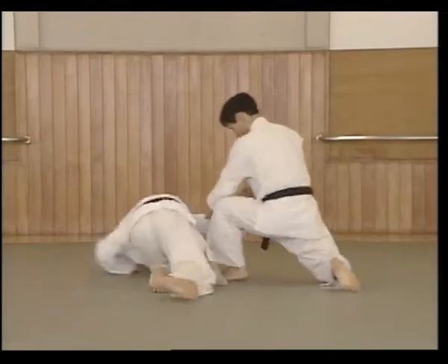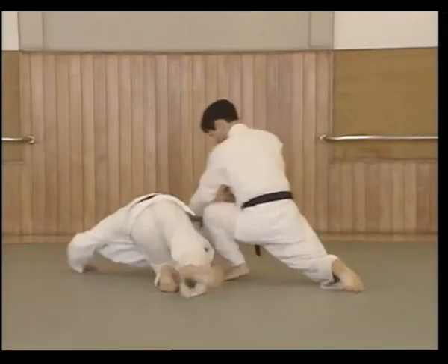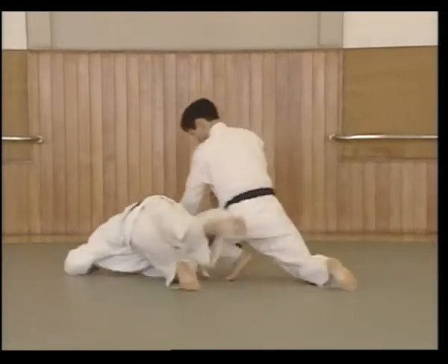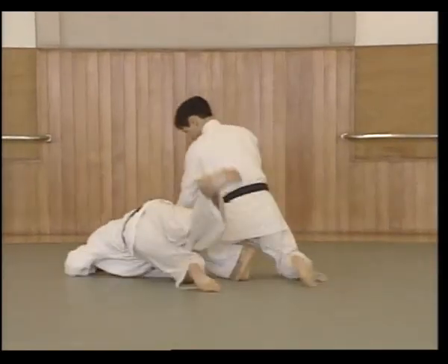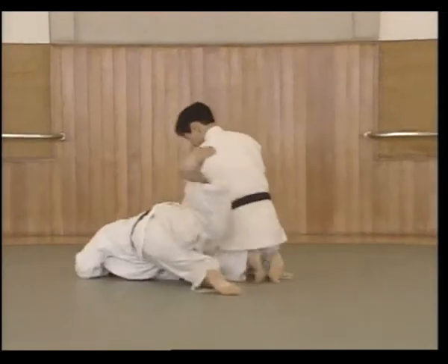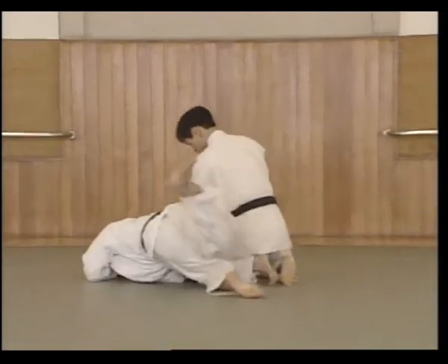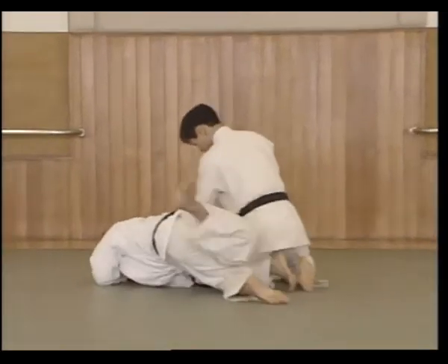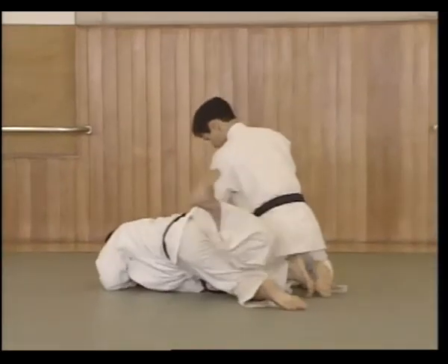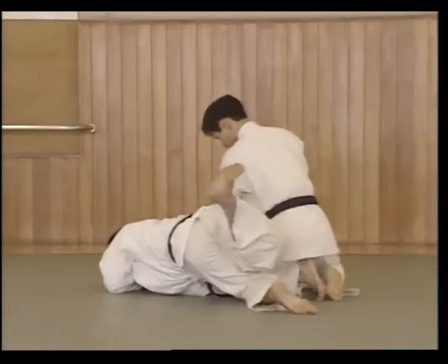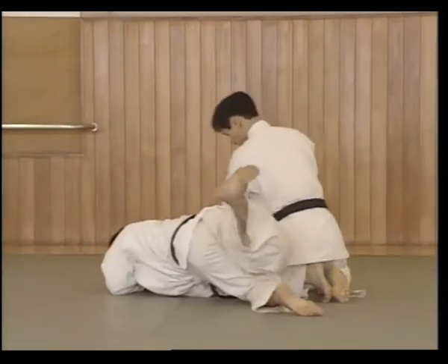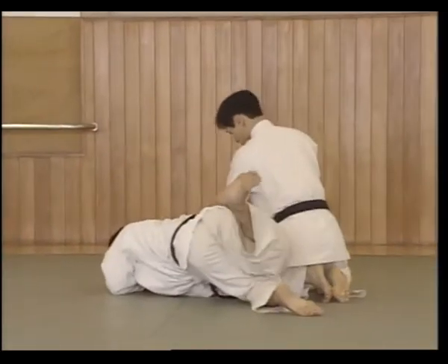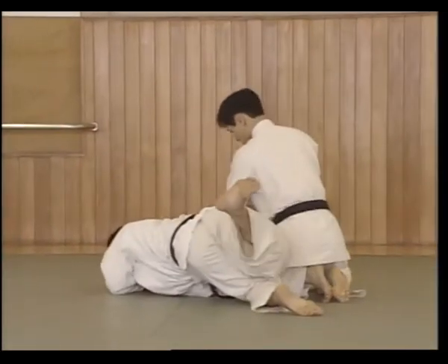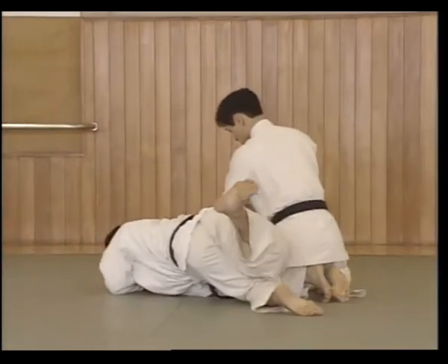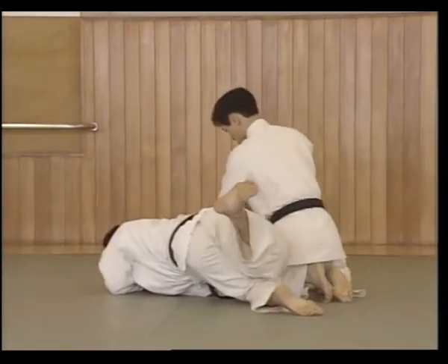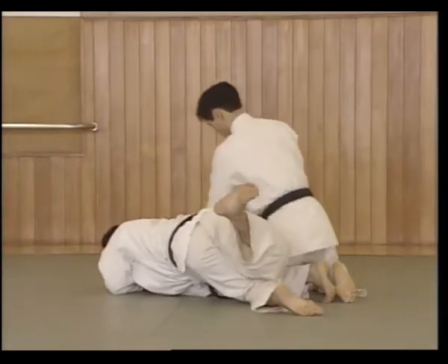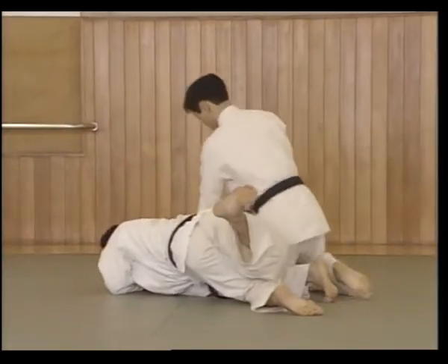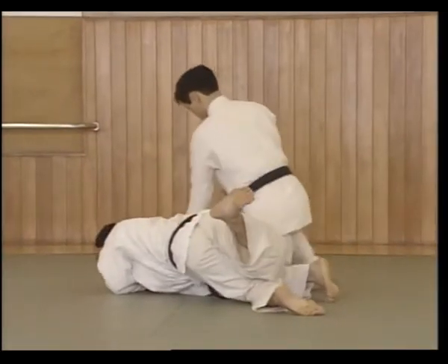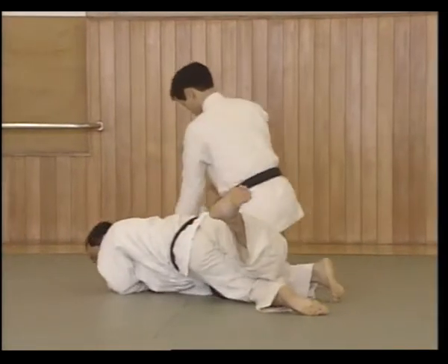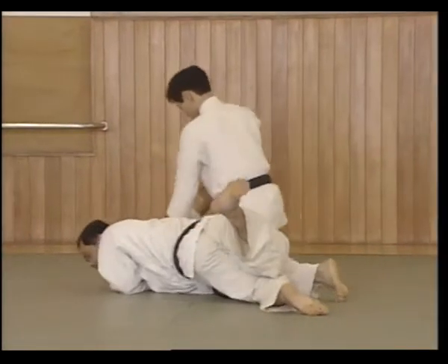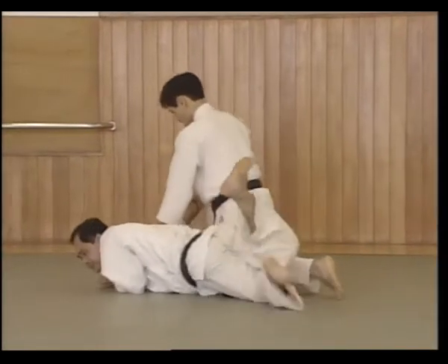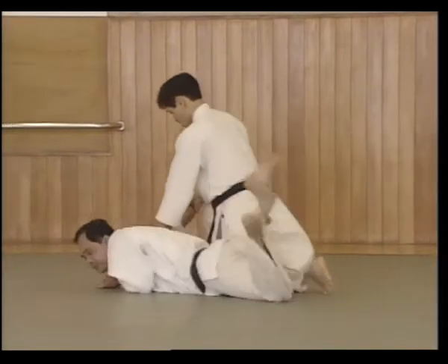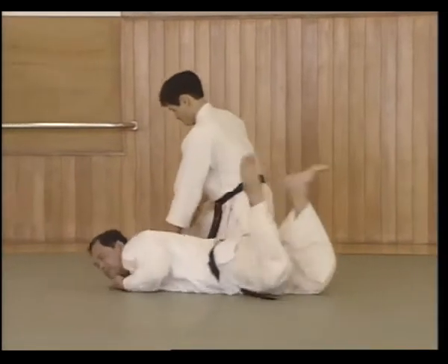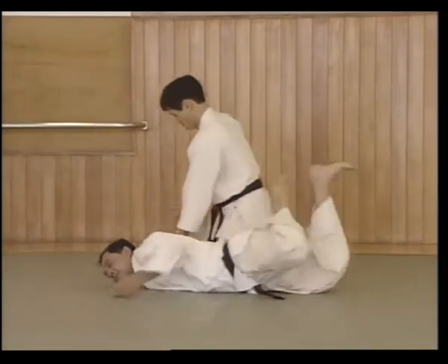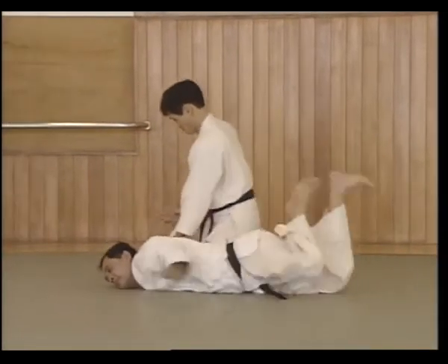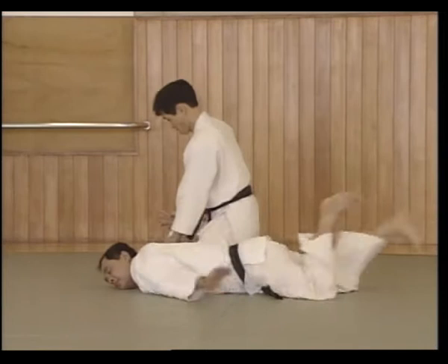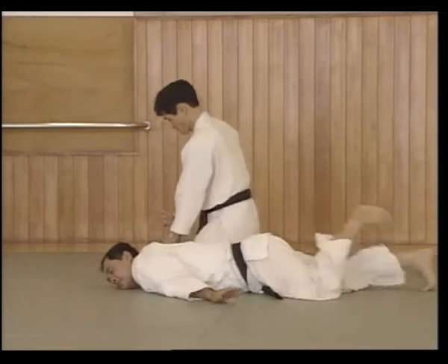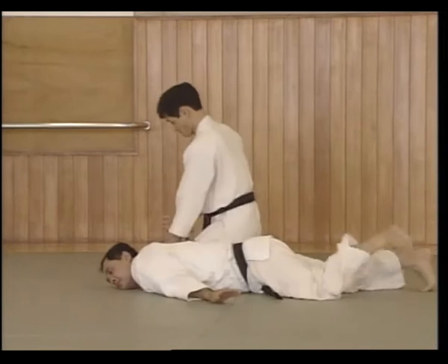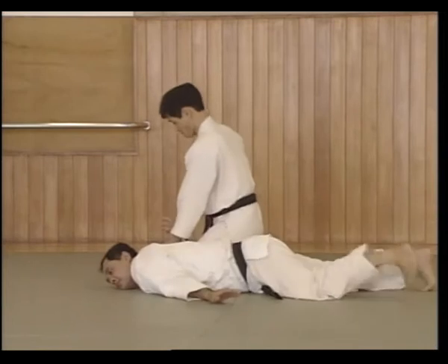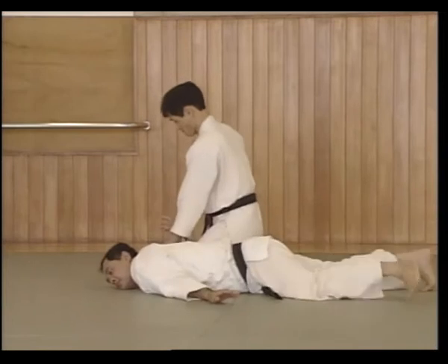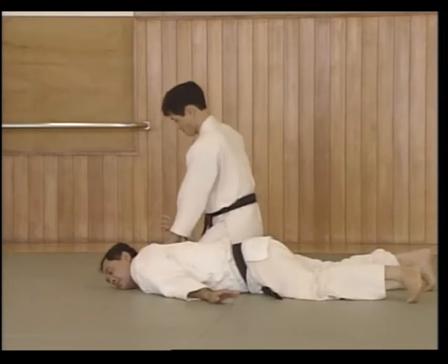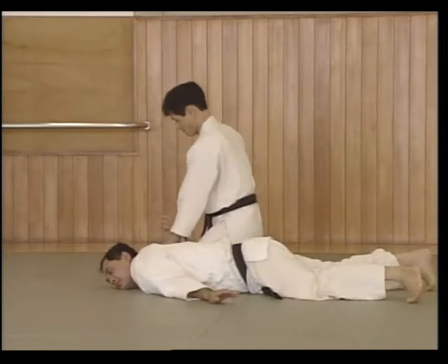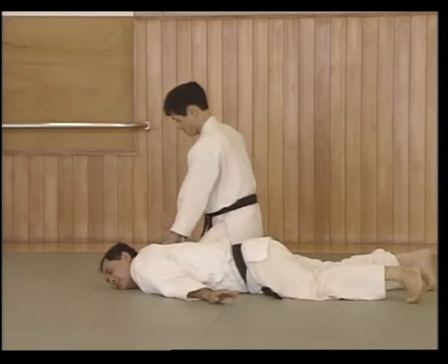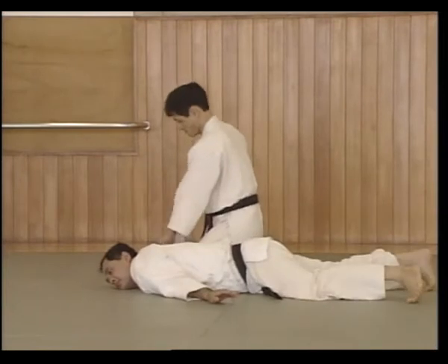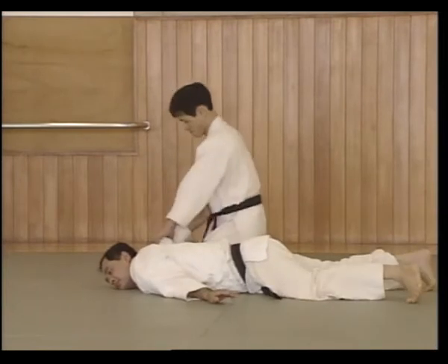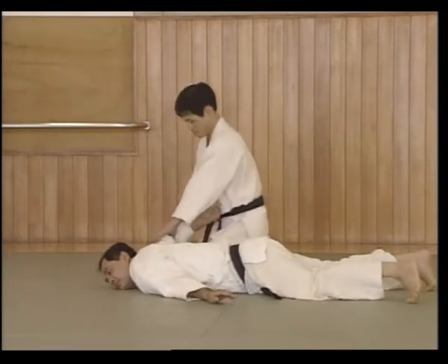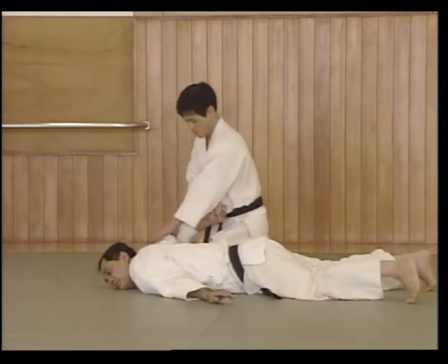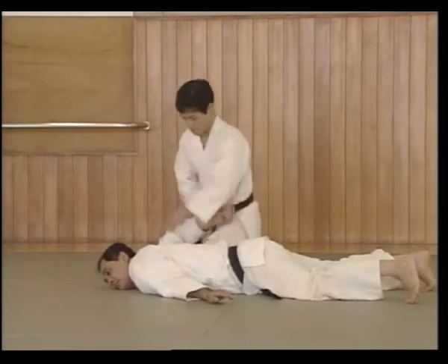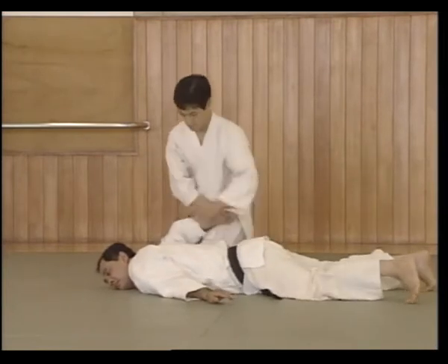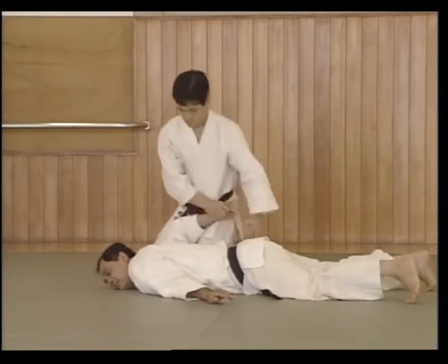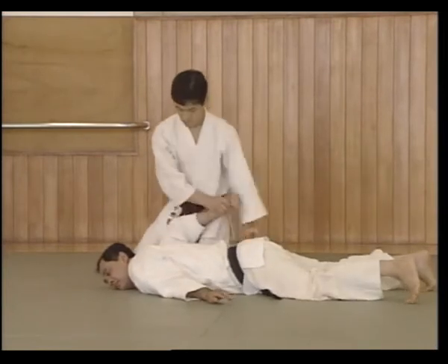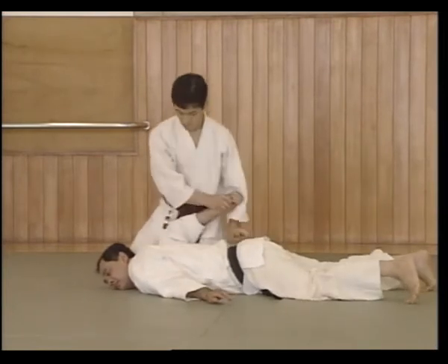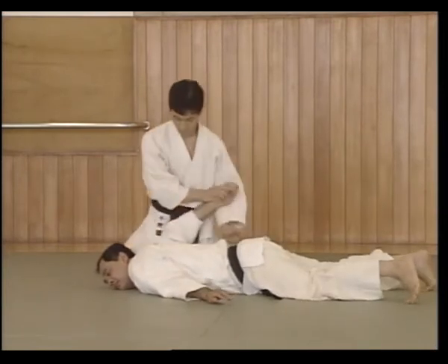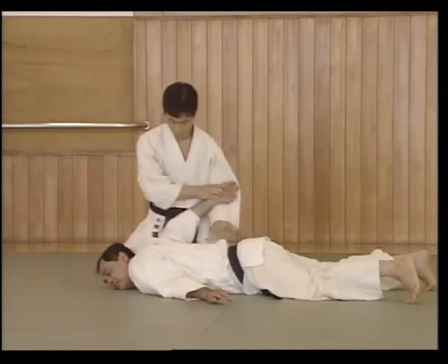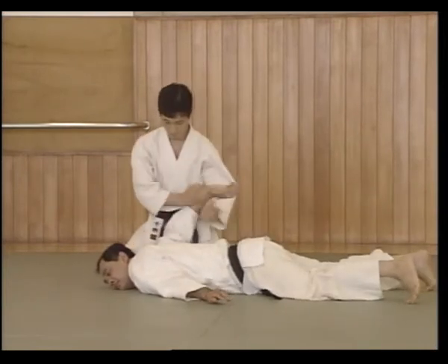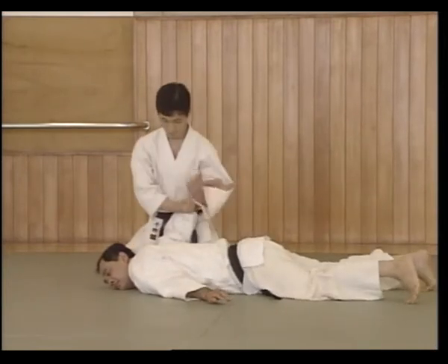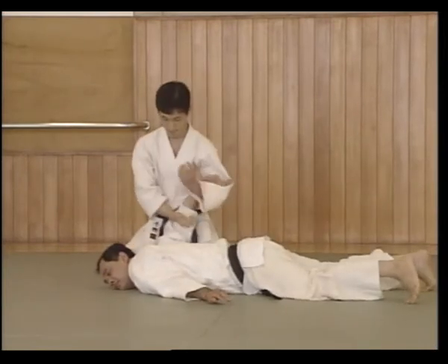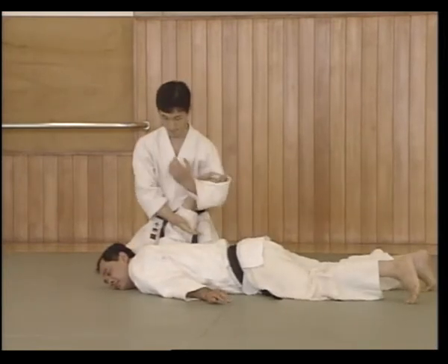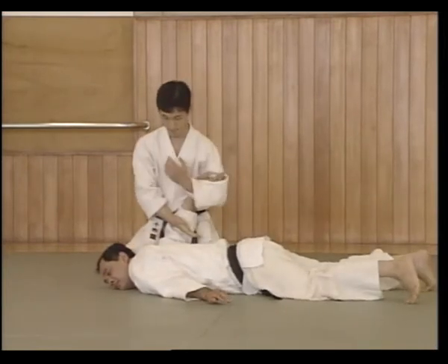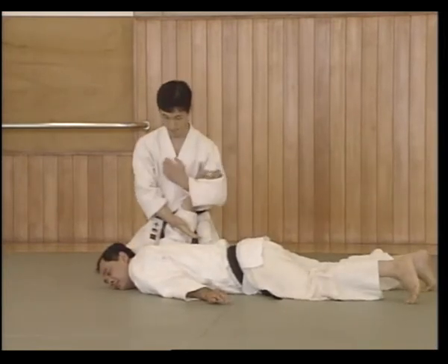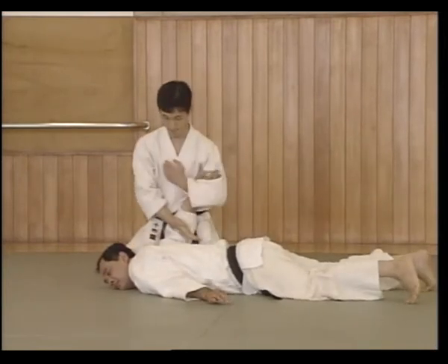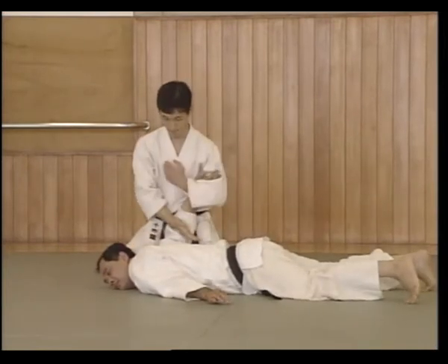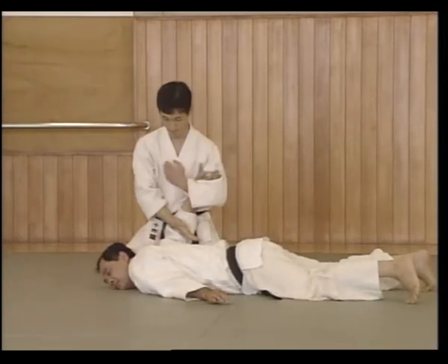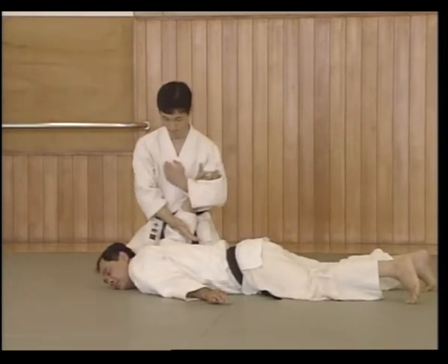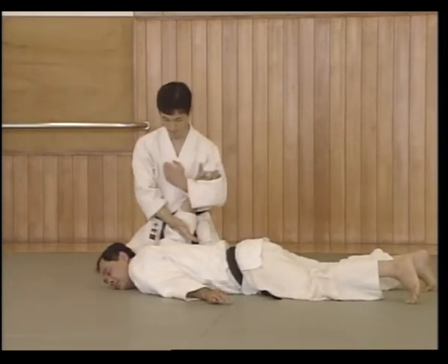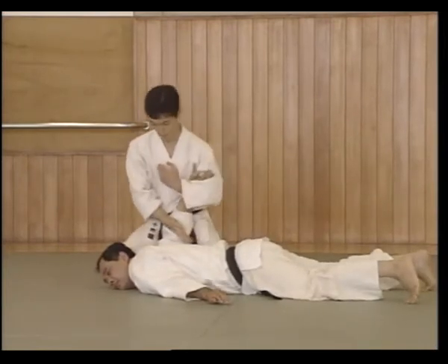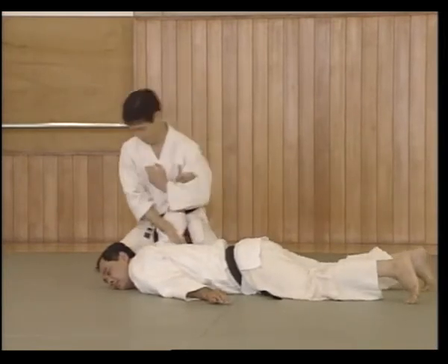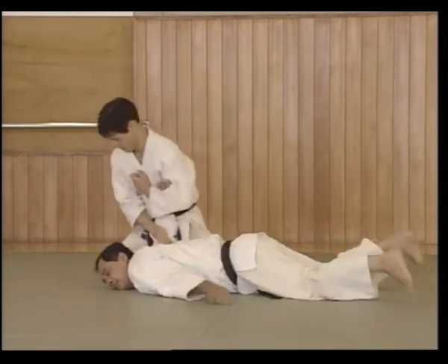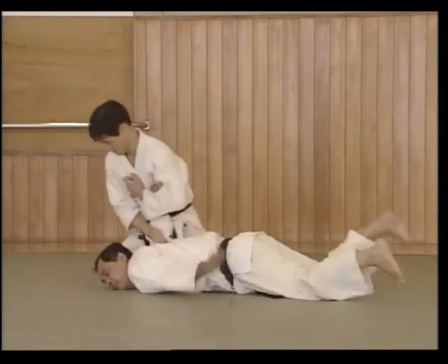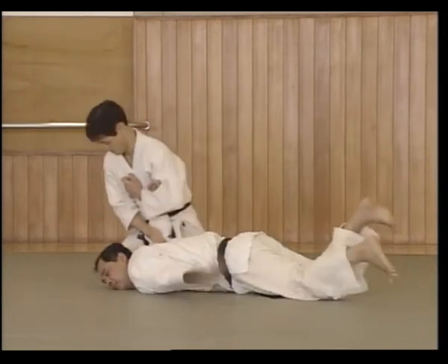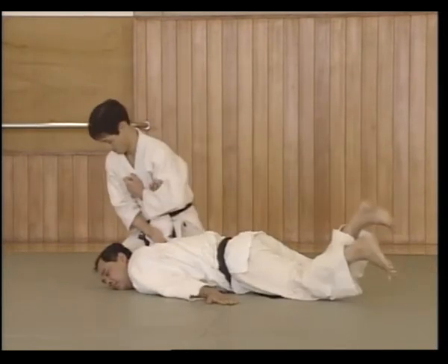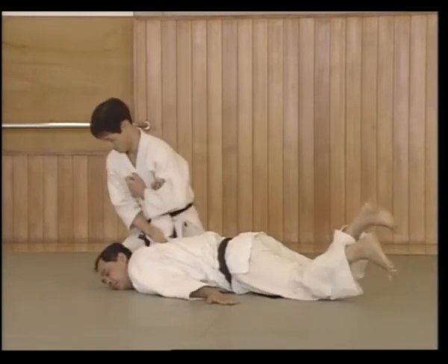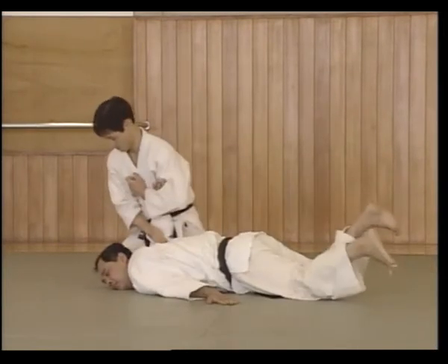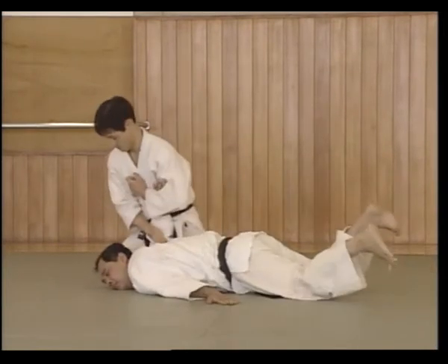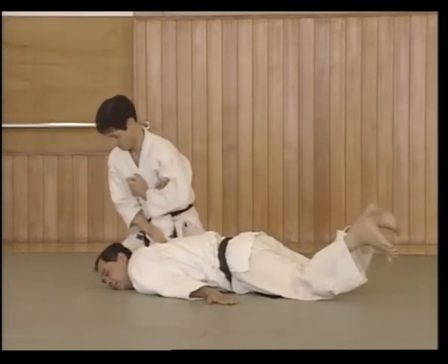Step forward and cut Uke's arm down, step with the left knee towards Uke's armpit, step forward with the right knee, taking Uke to the mat, turn to face Uke, and apply the Nikajou pin.